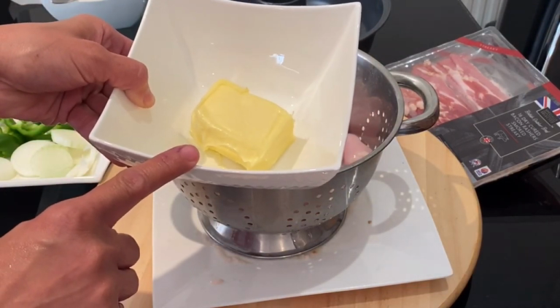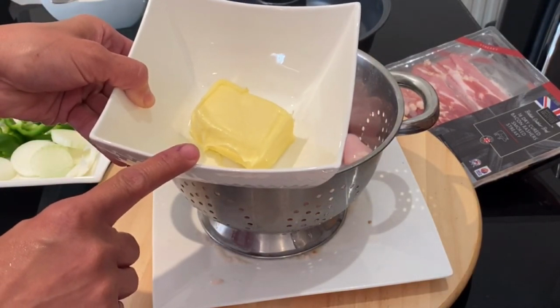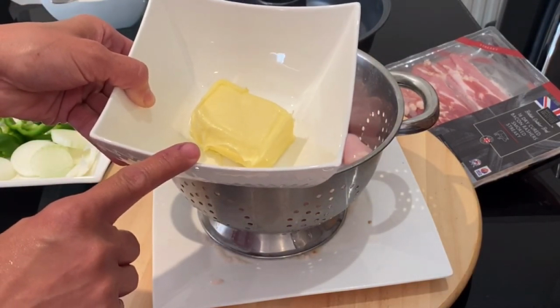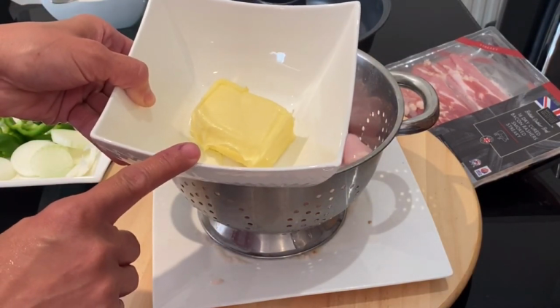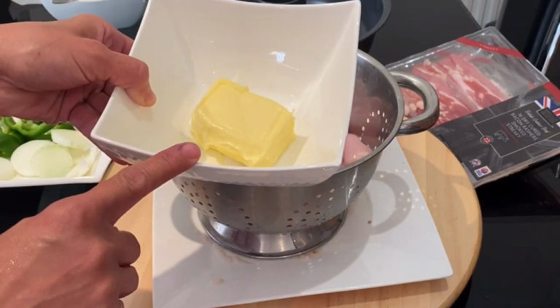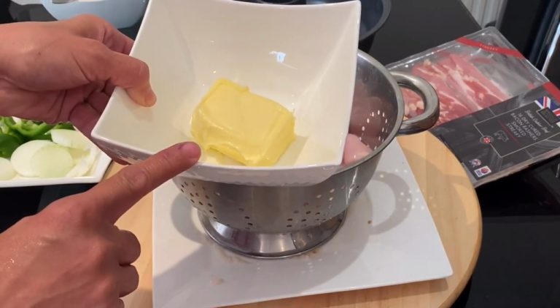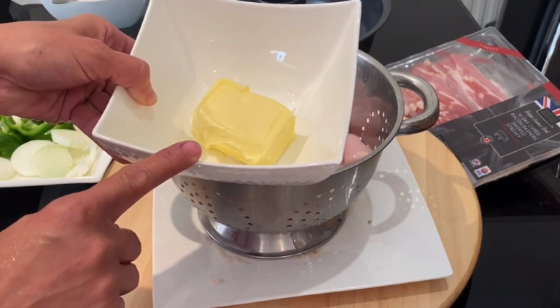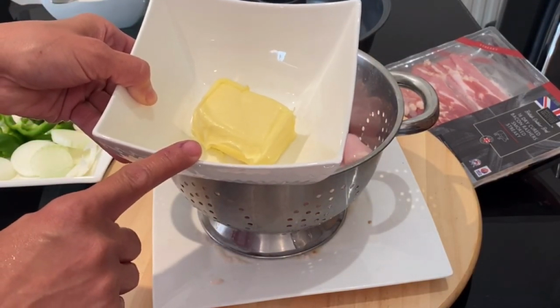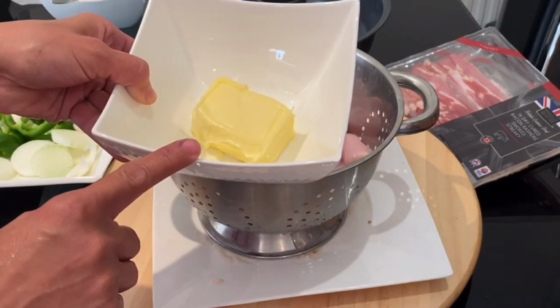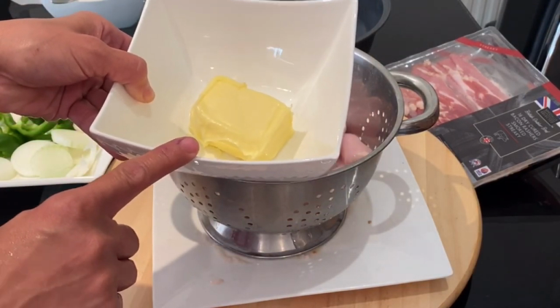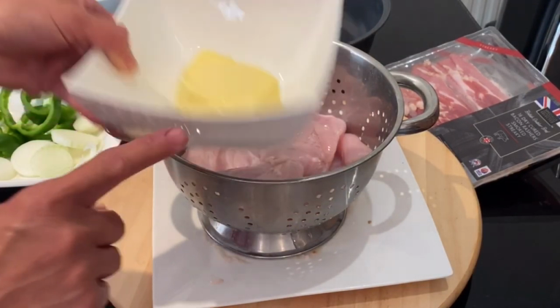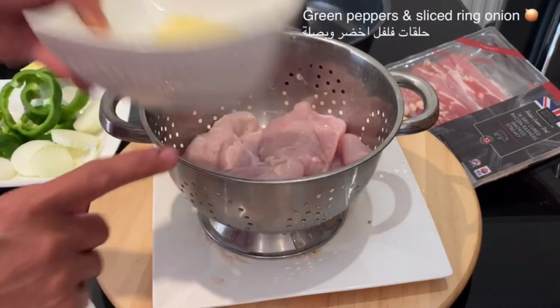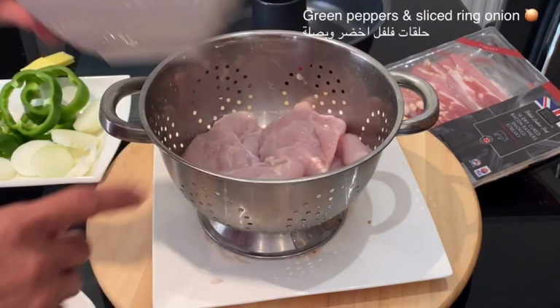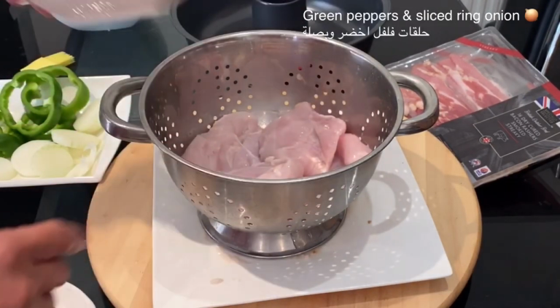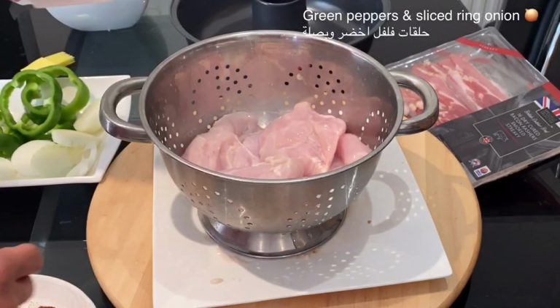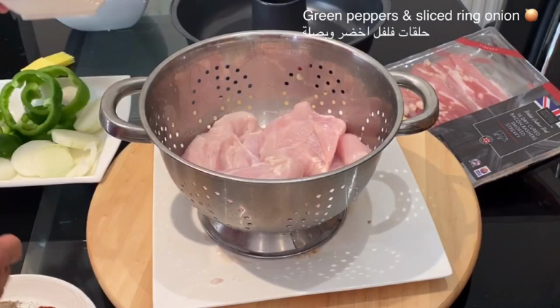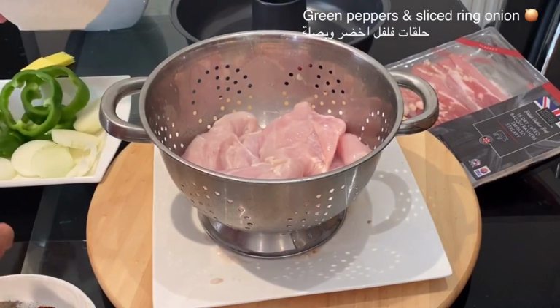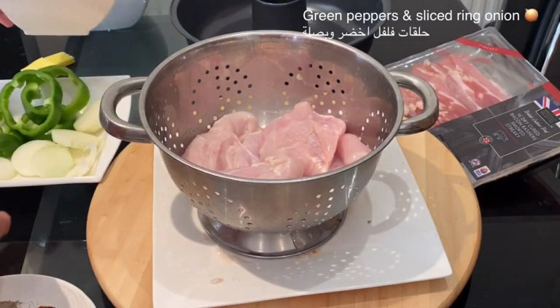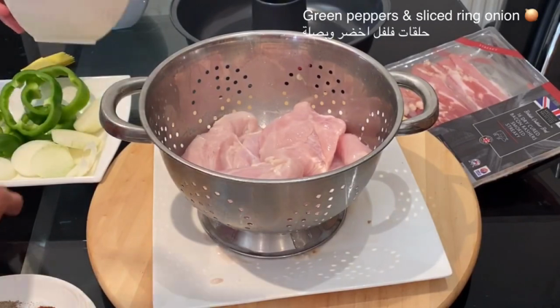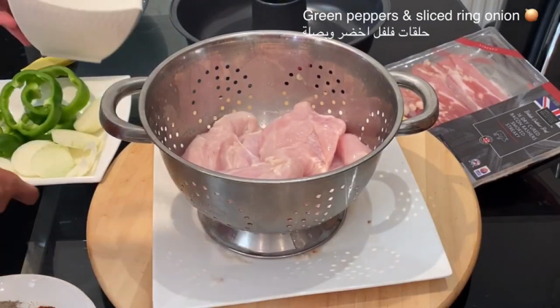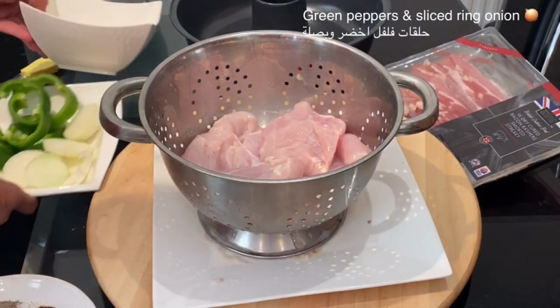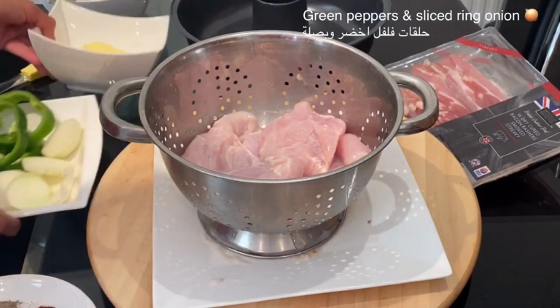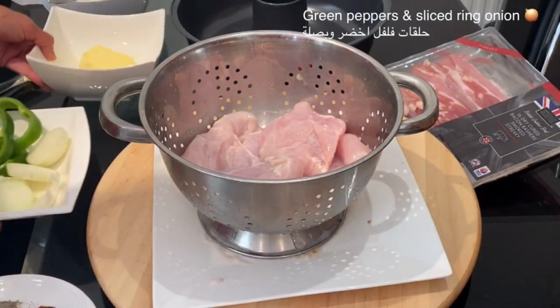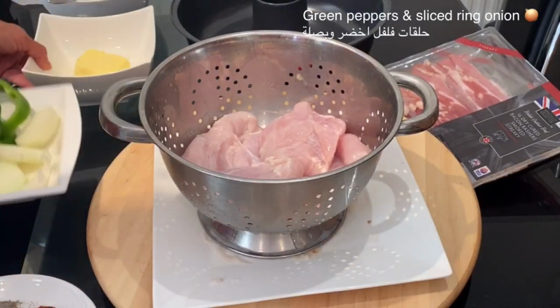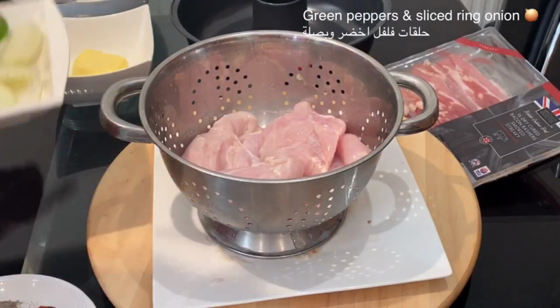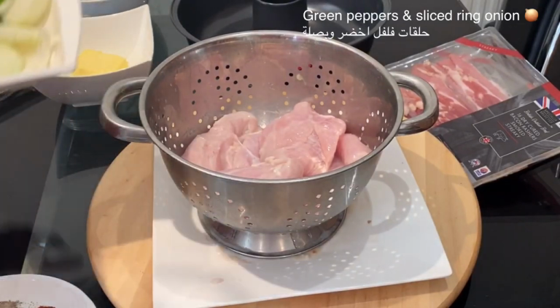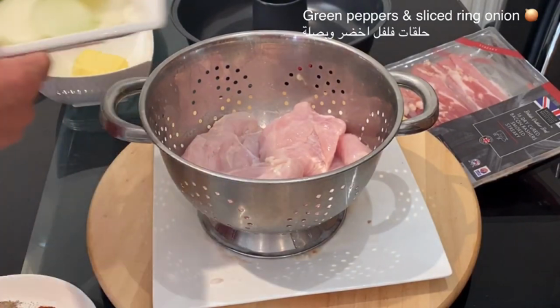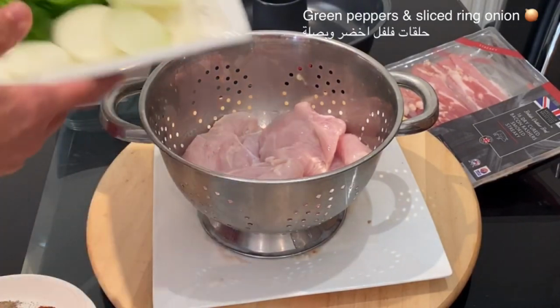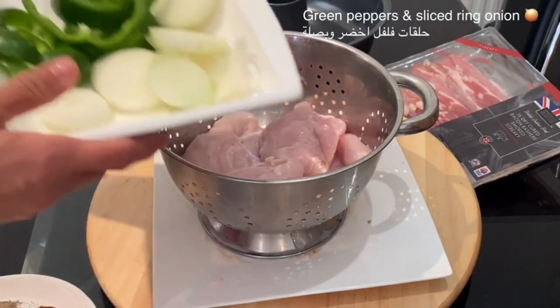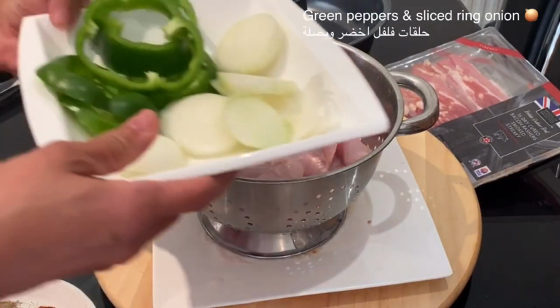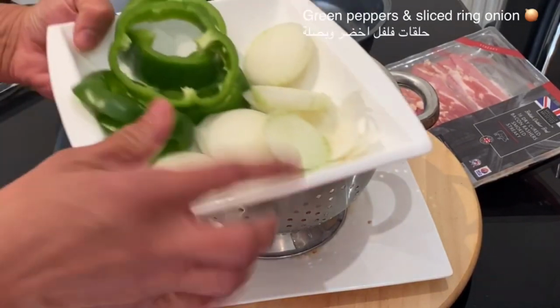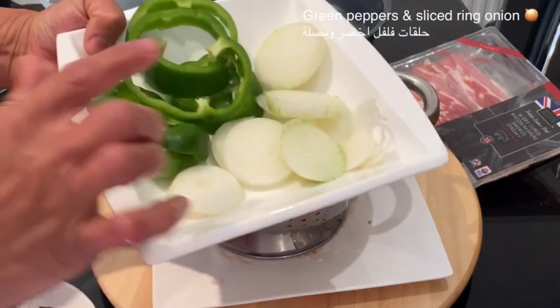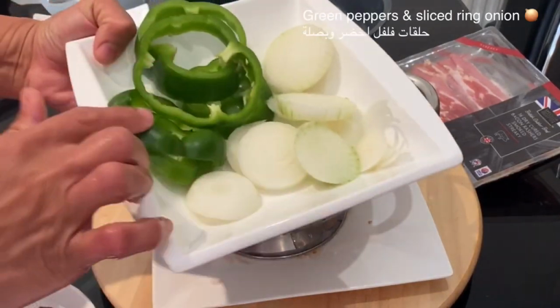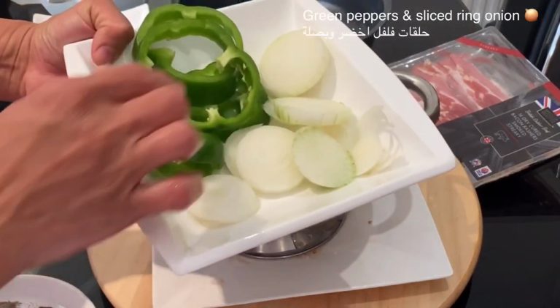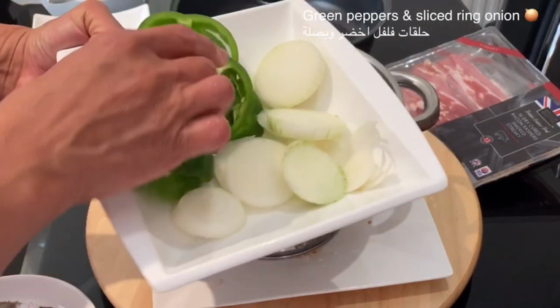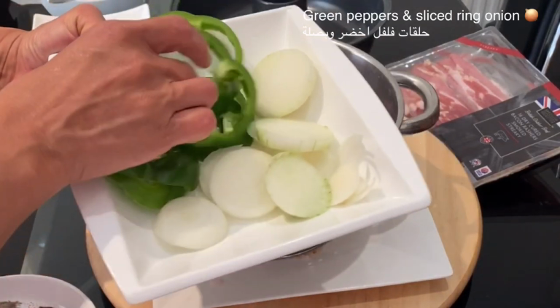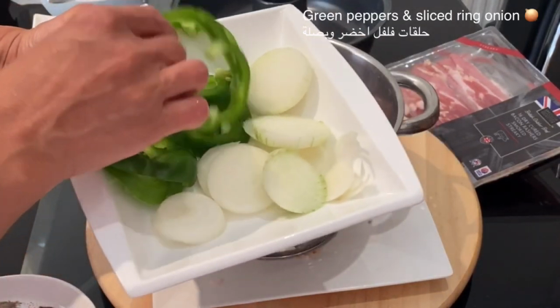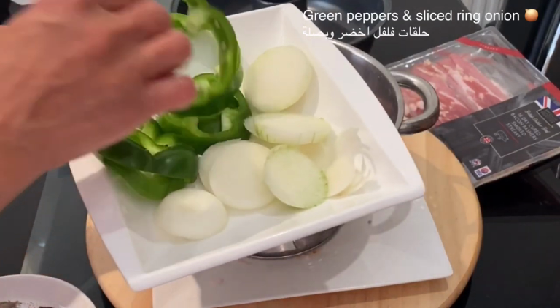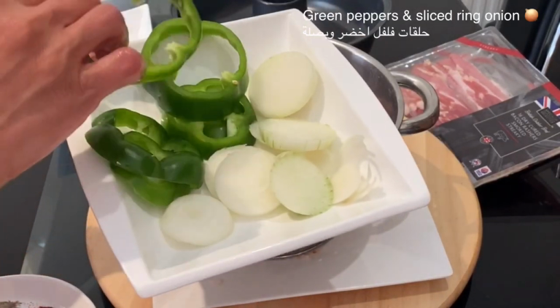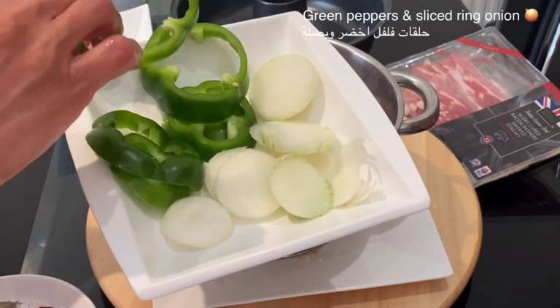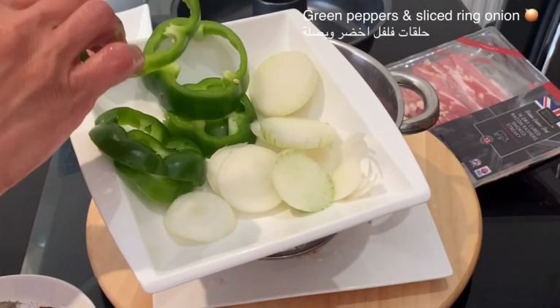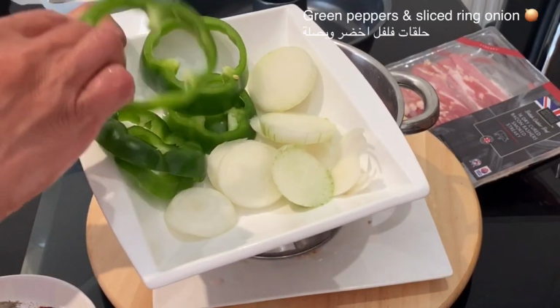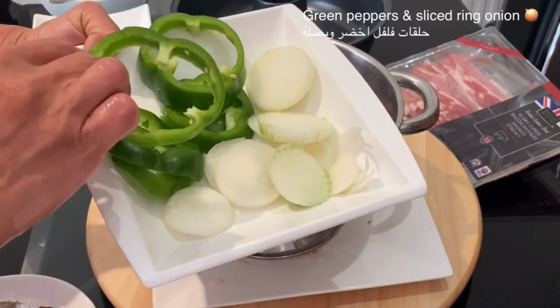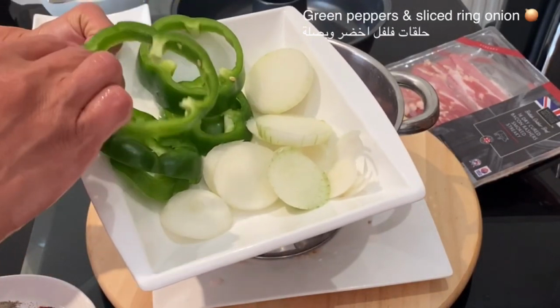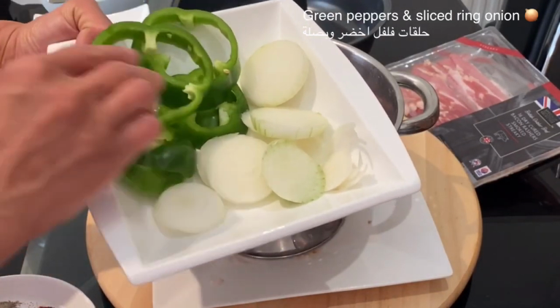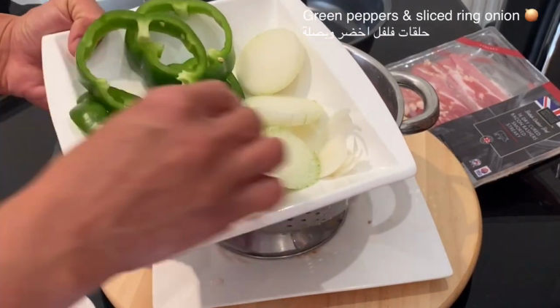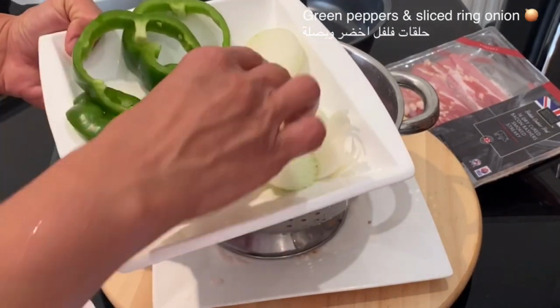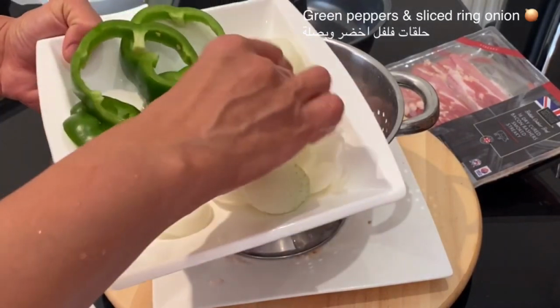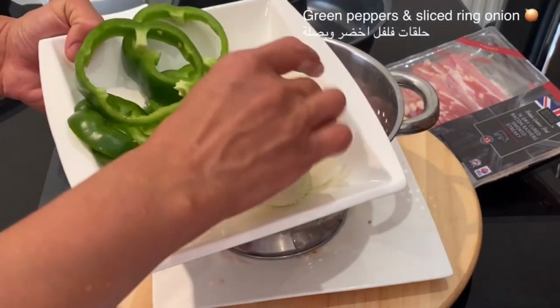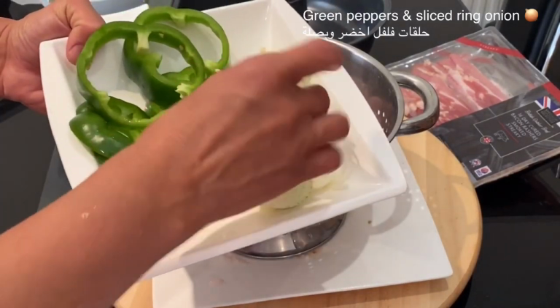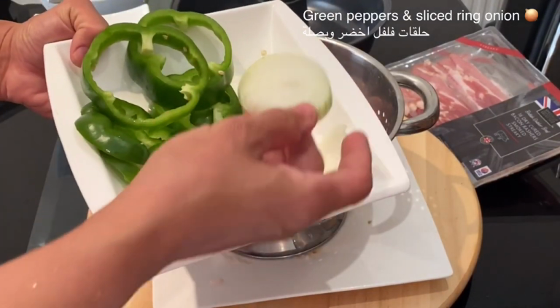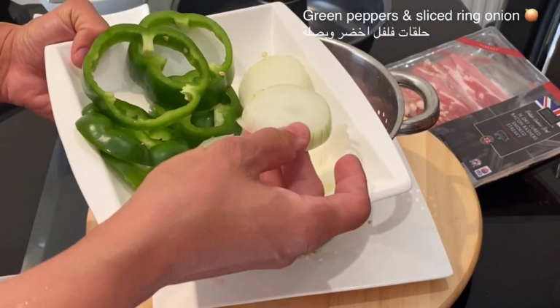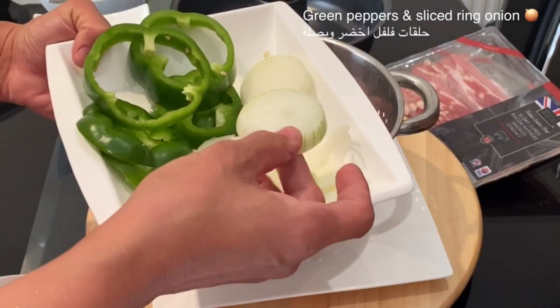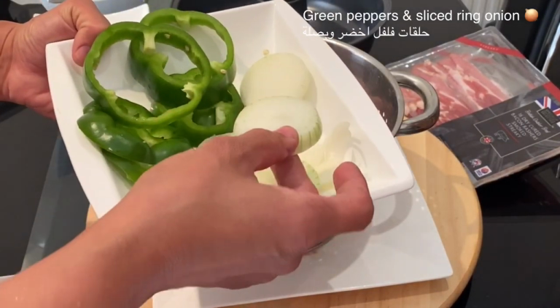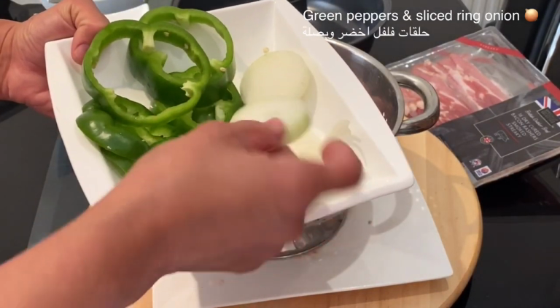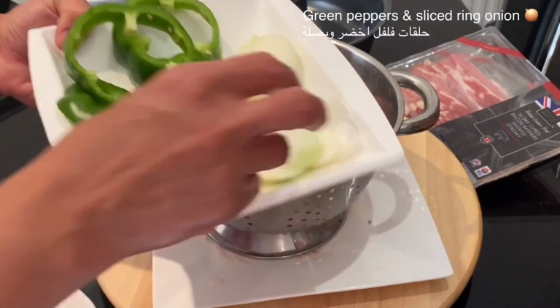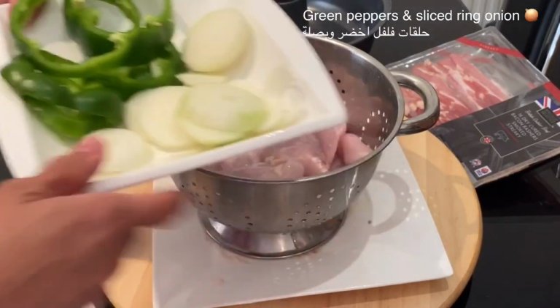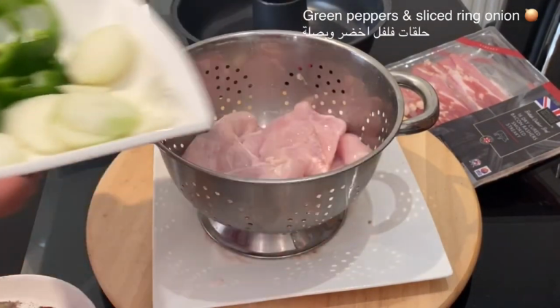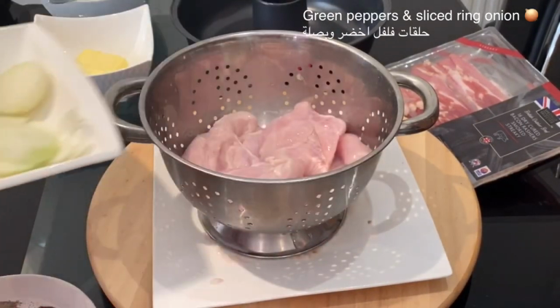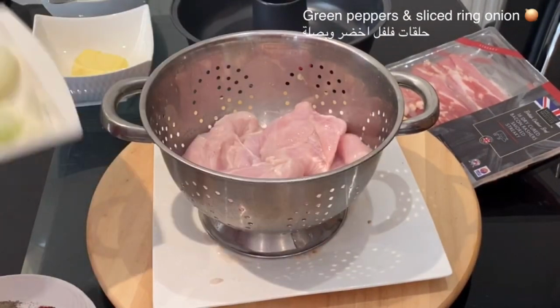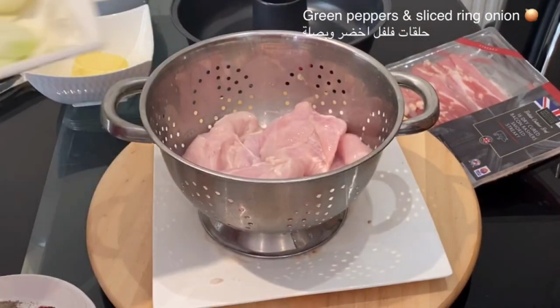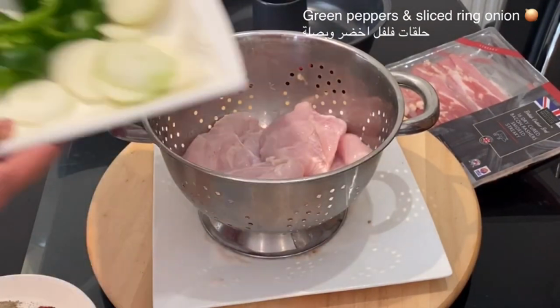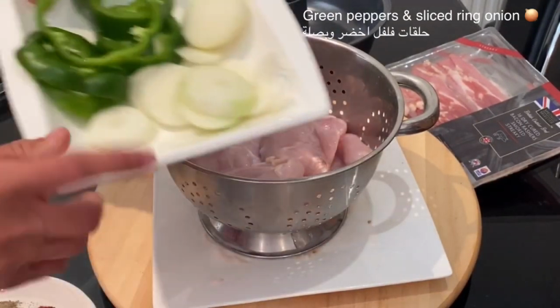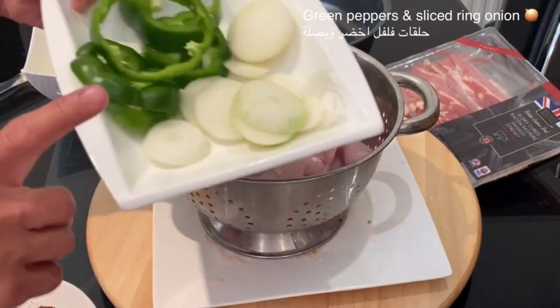I have also one green pepper sliced in rings and one medium white onion.